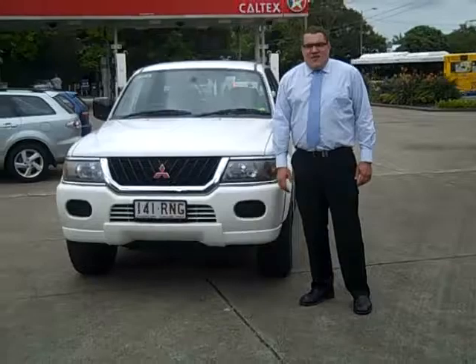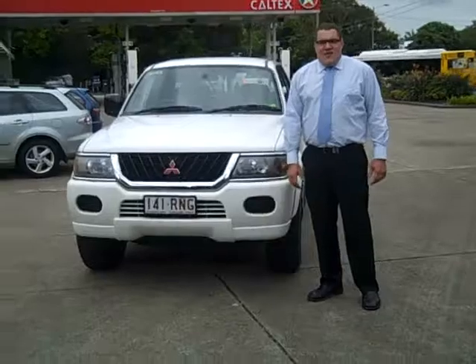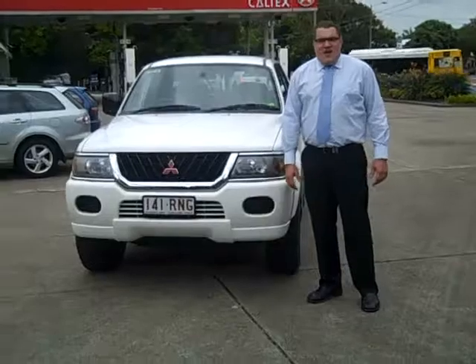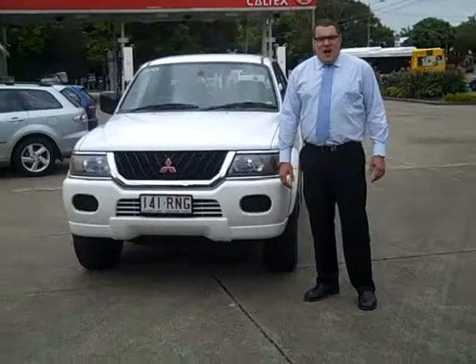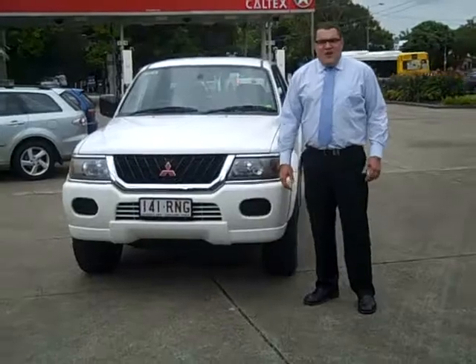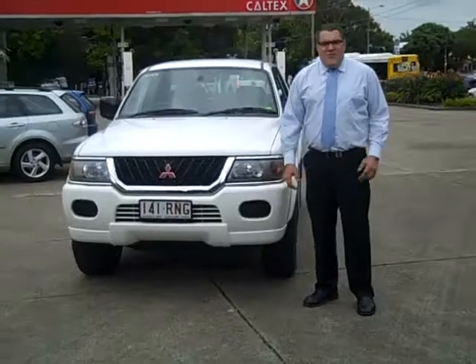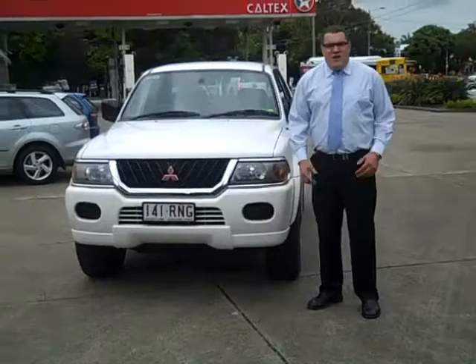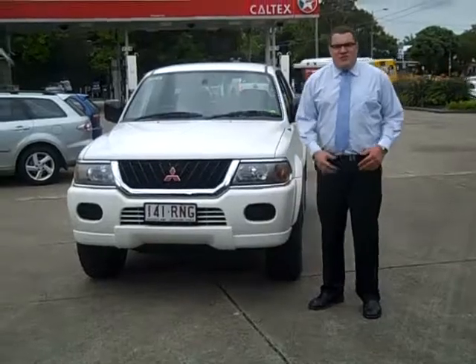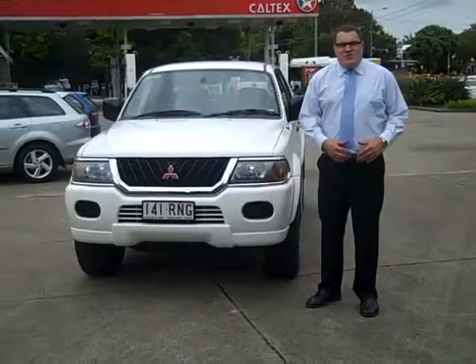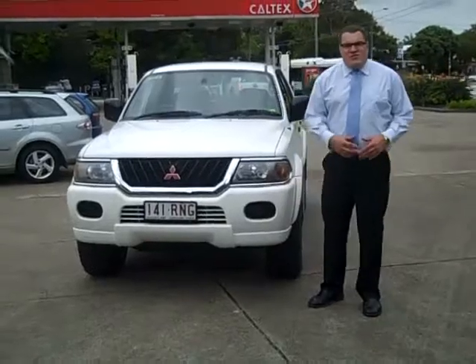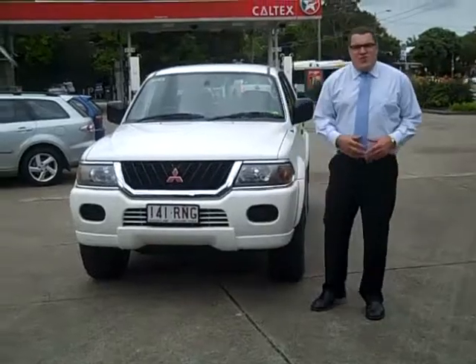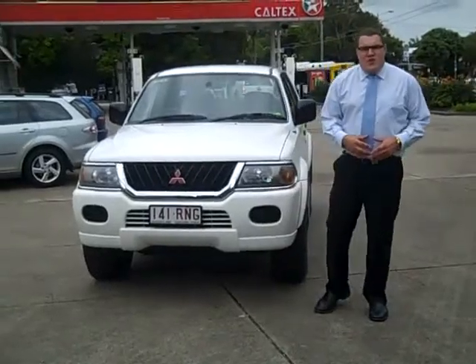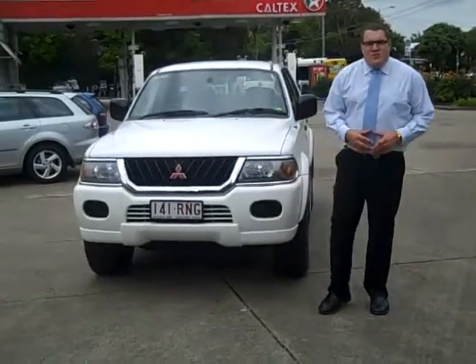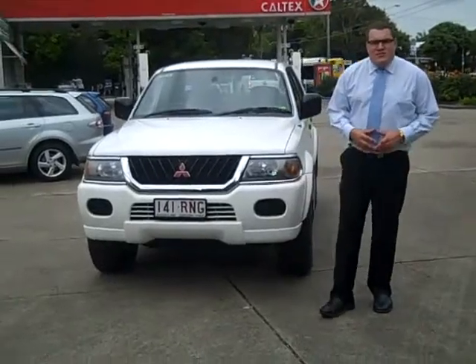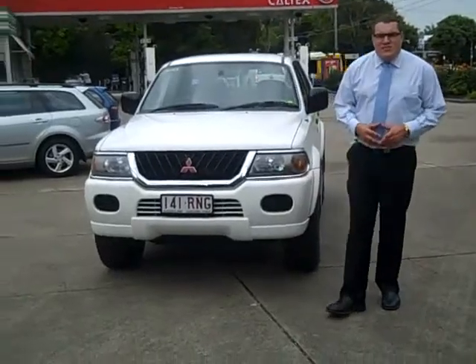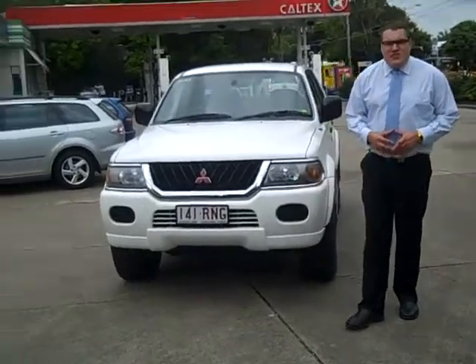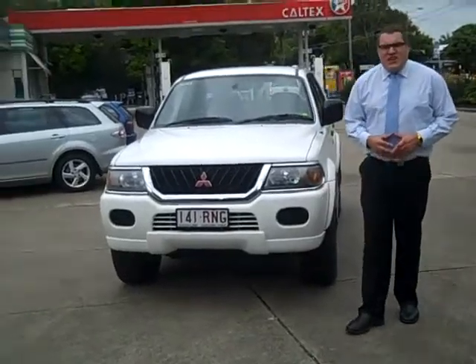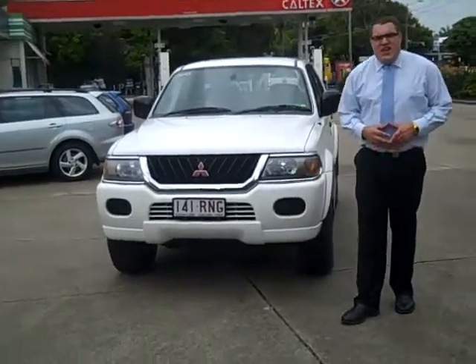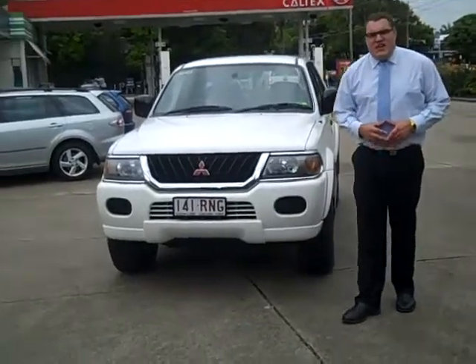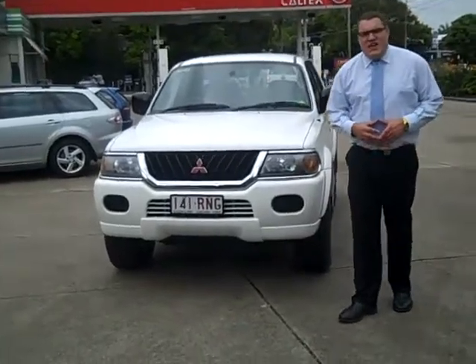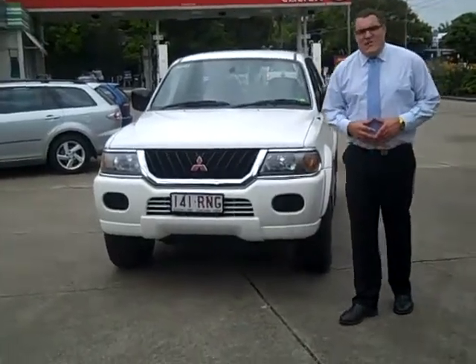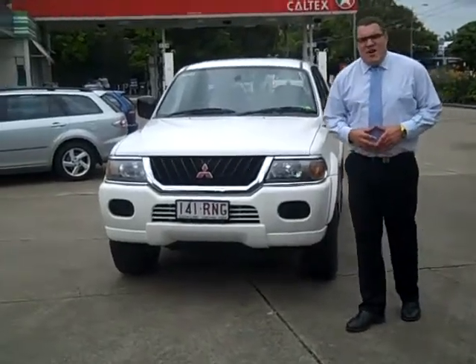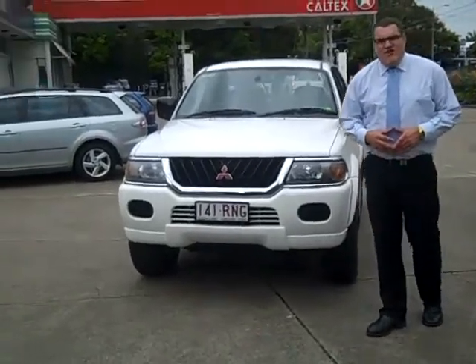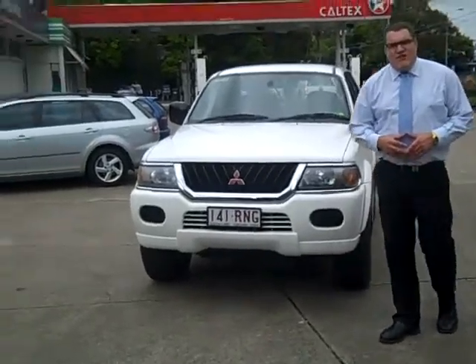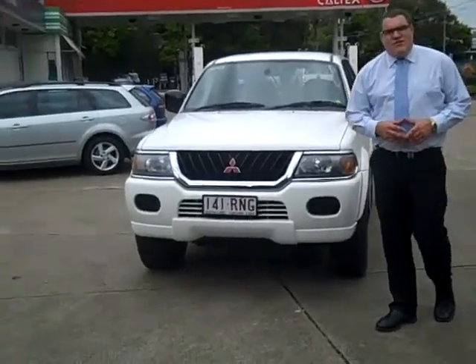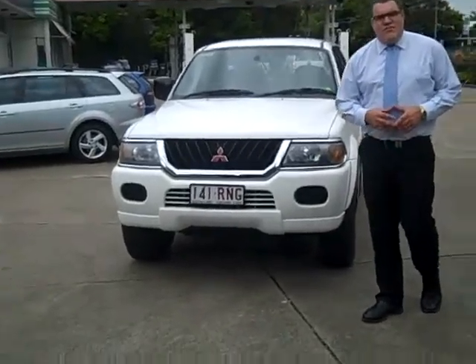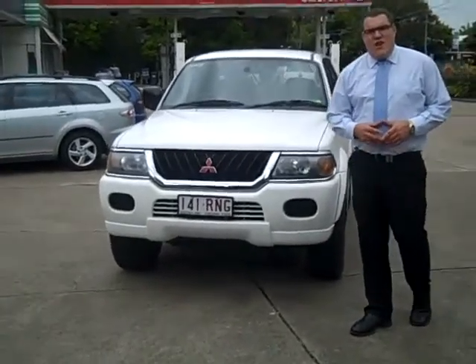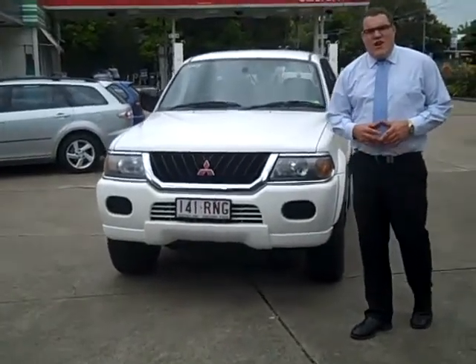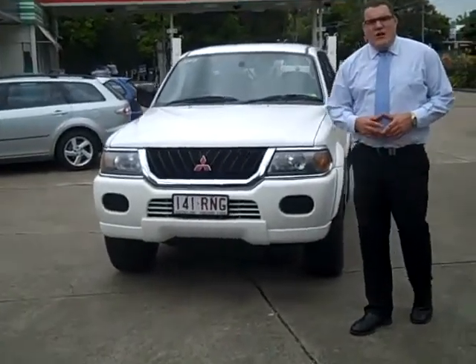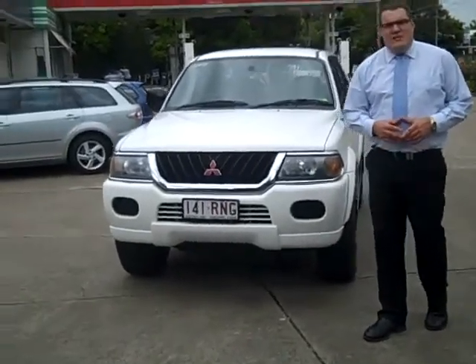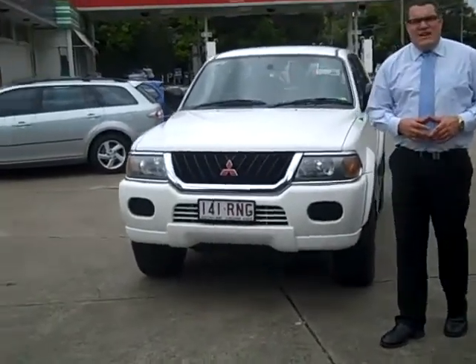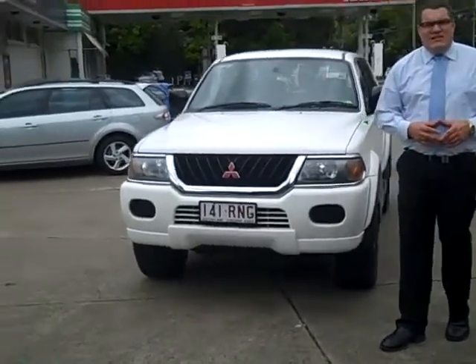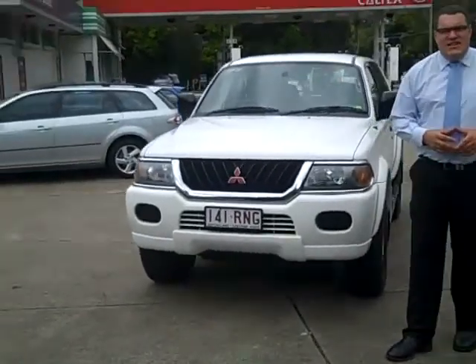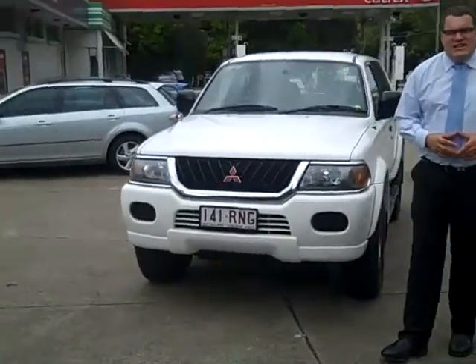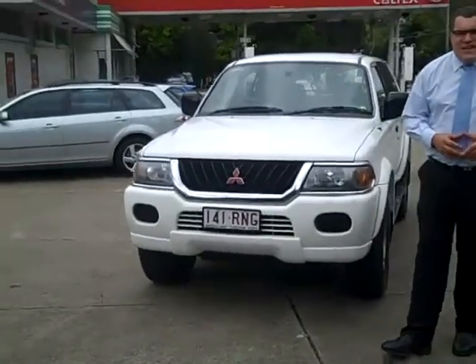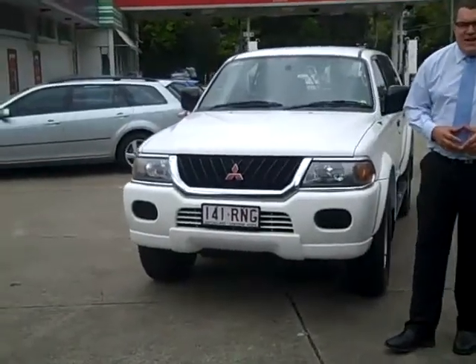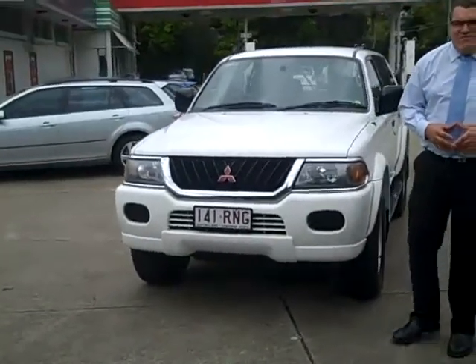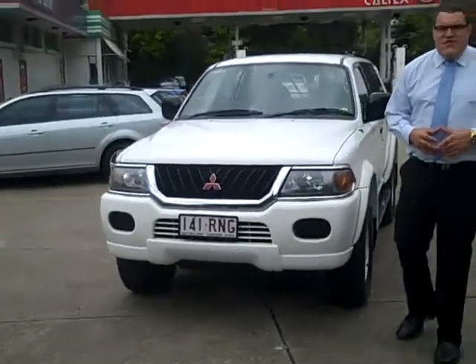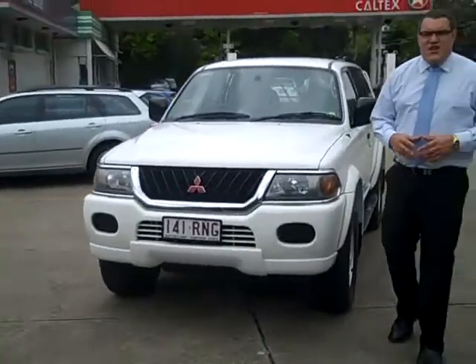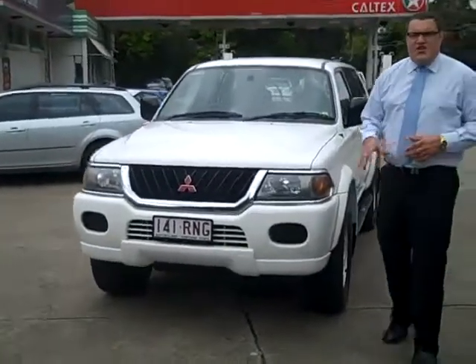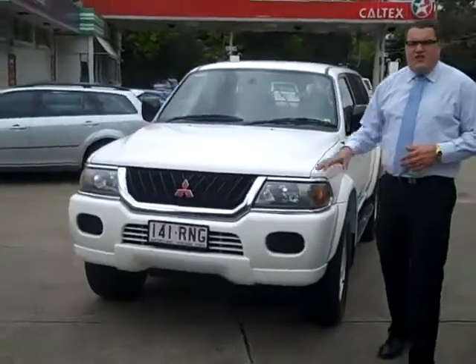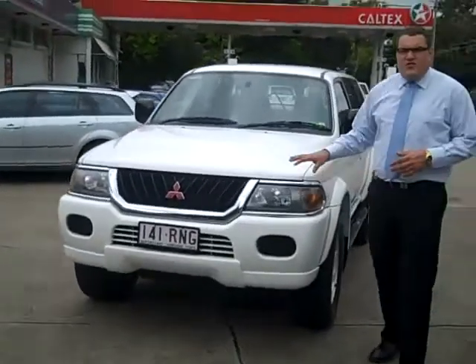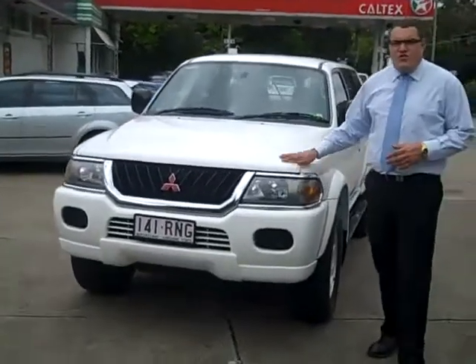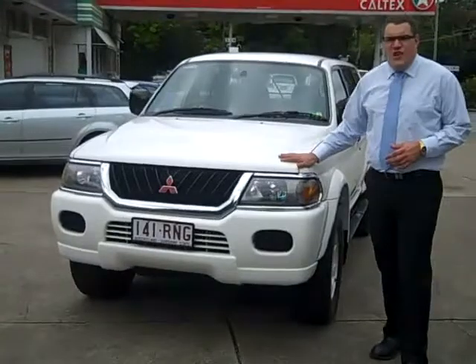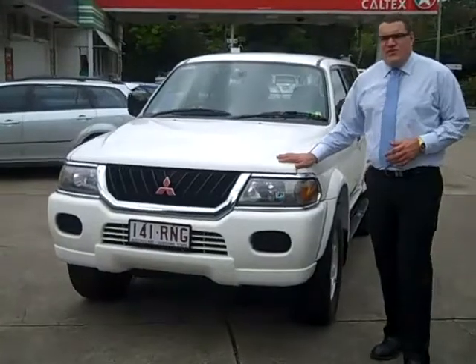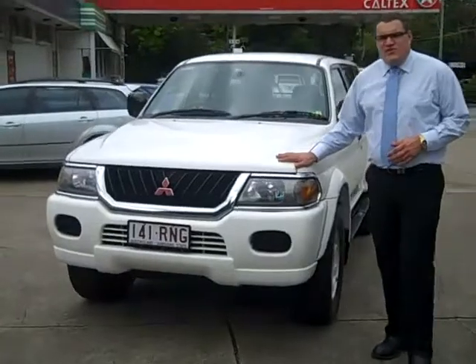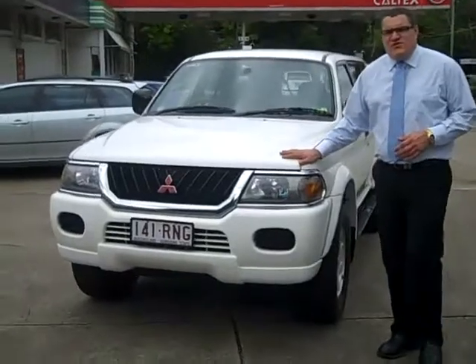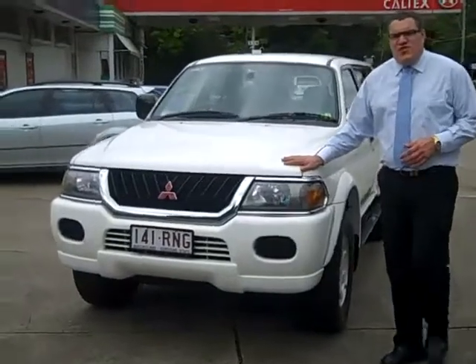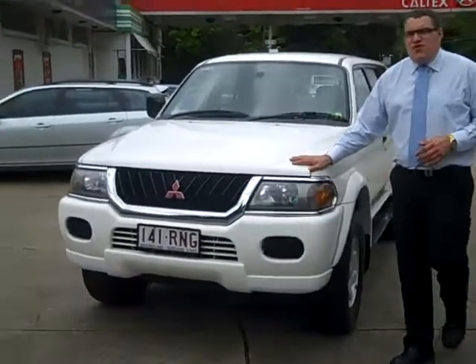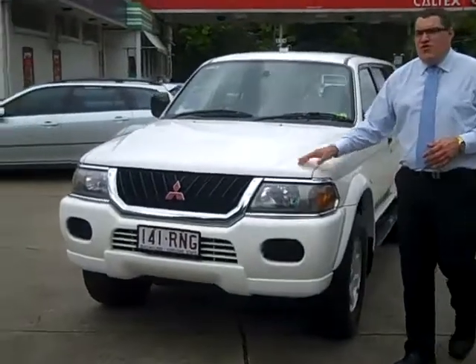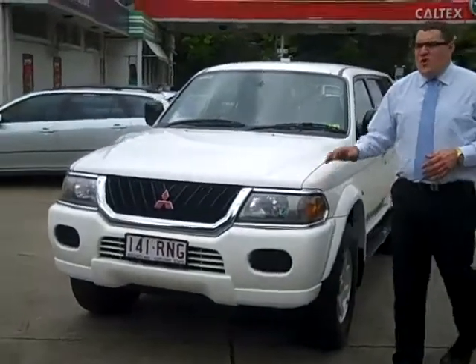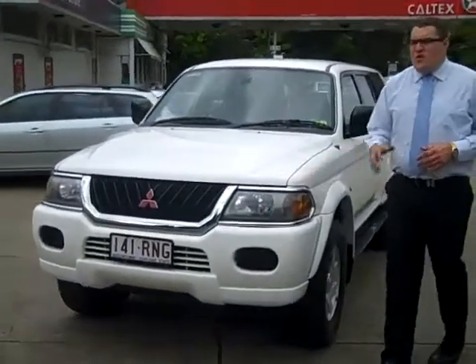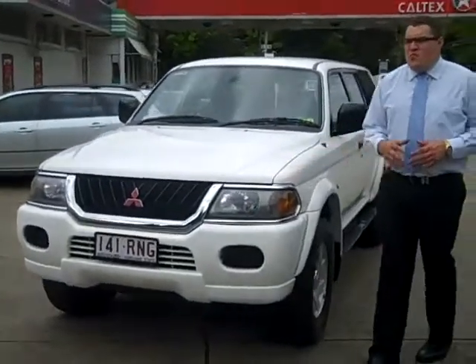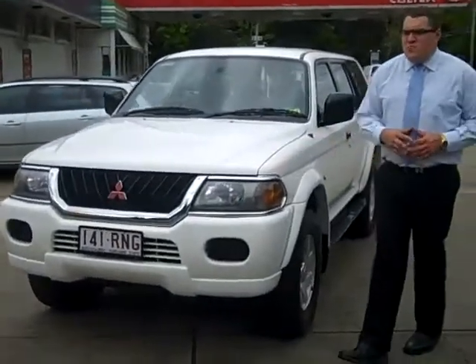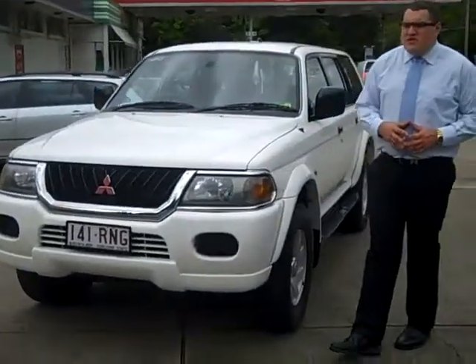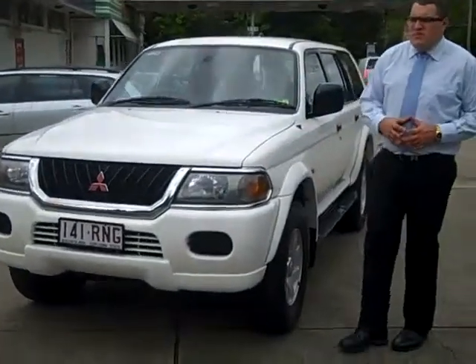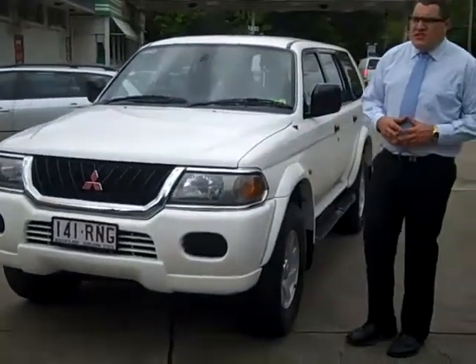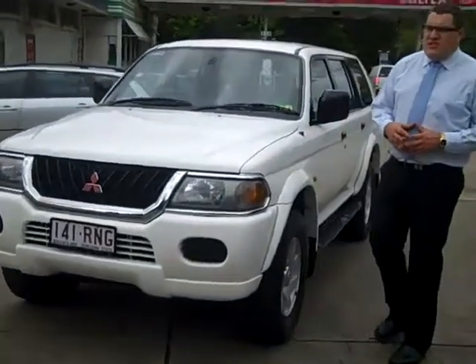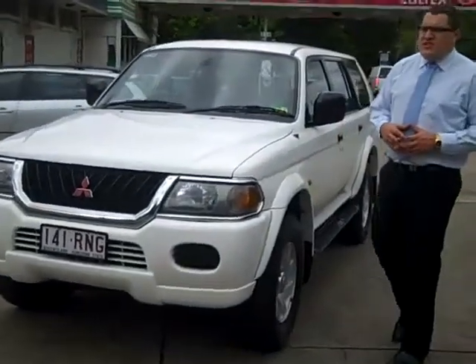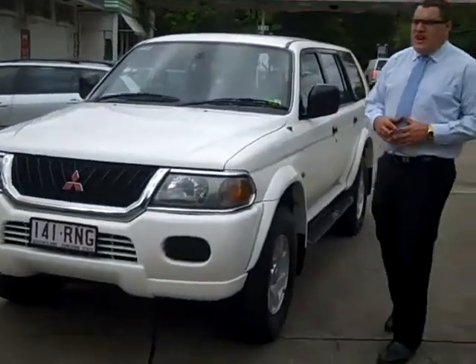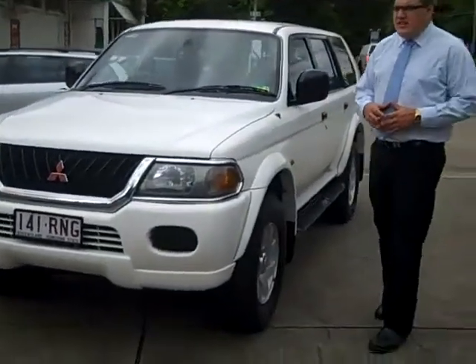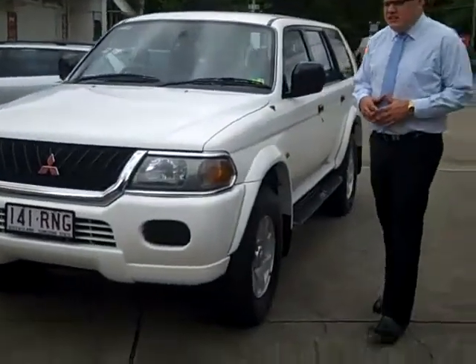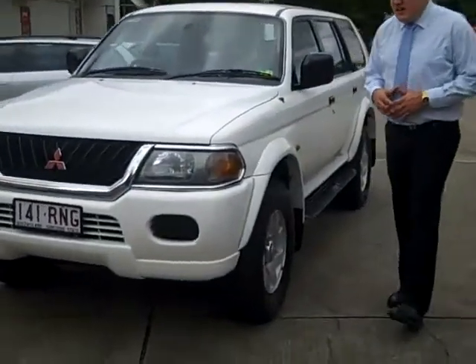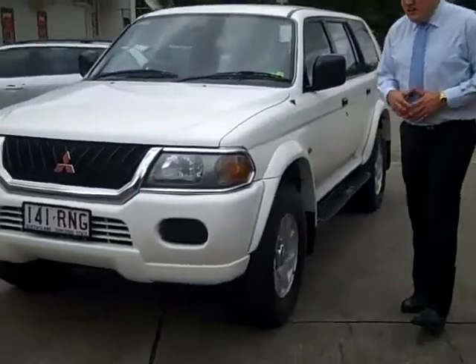Hi and welcome to Toowong Mitsubishi and Kia Motors. My name is Ashley and today I'm going to show you the 2002 Mitsubishi Challenger.